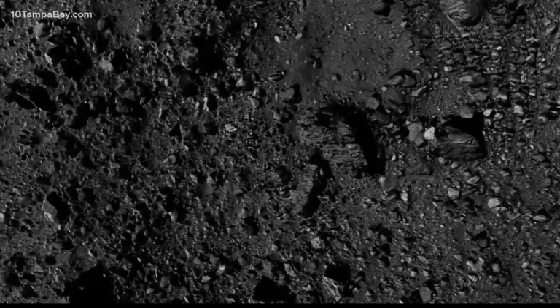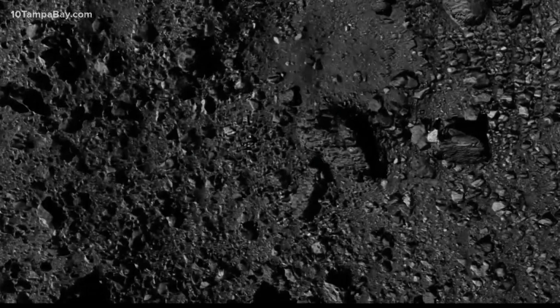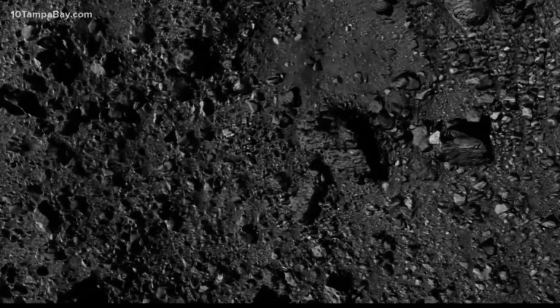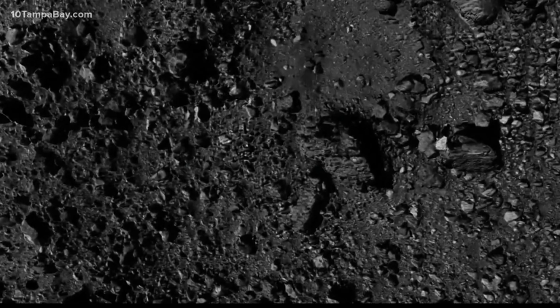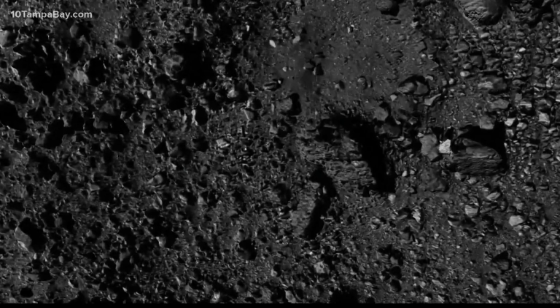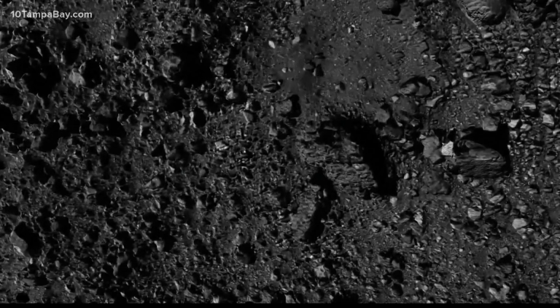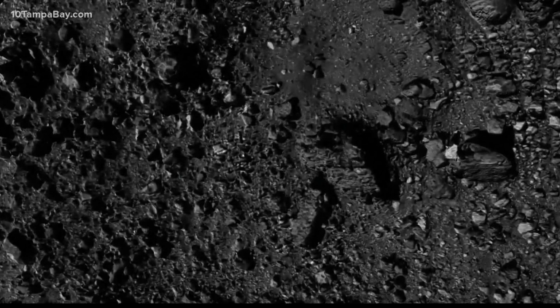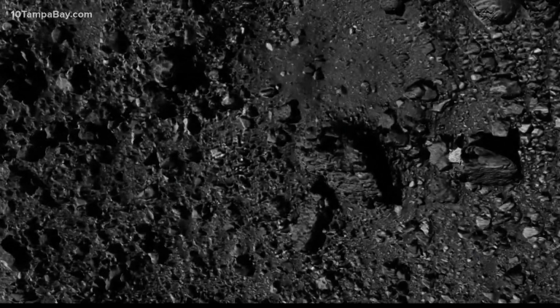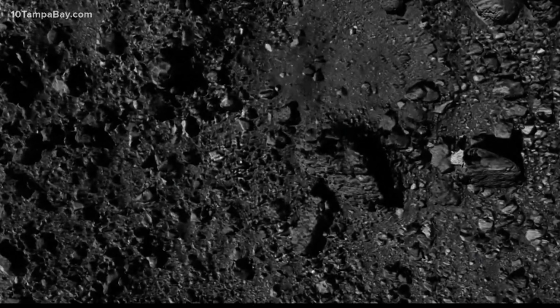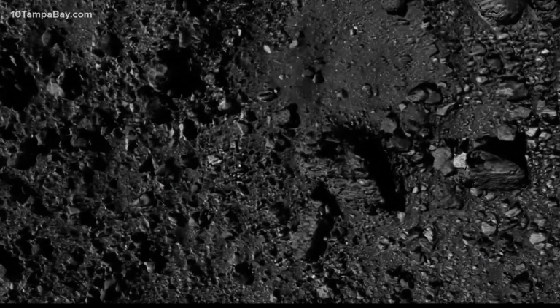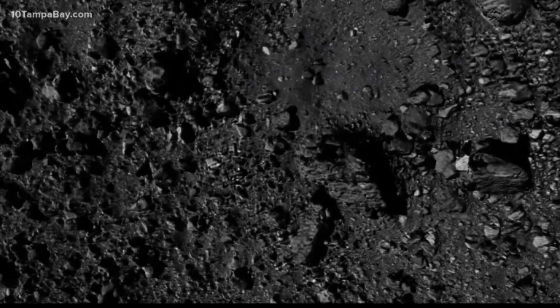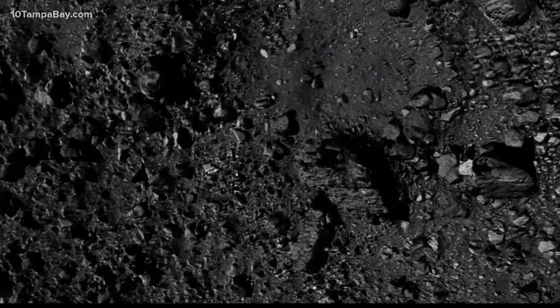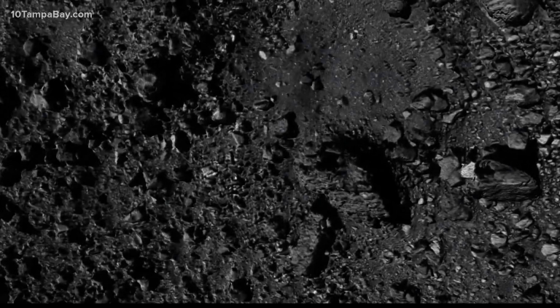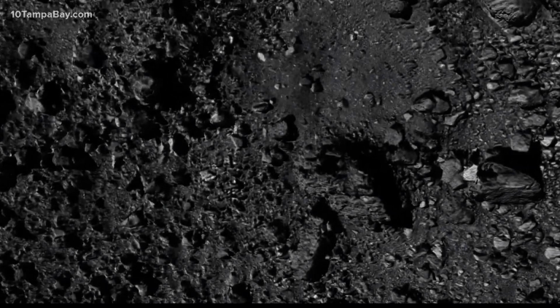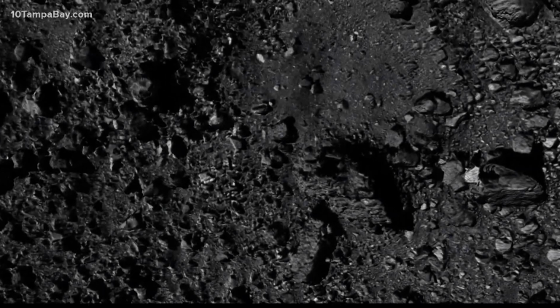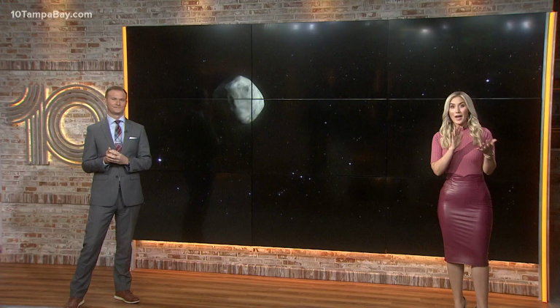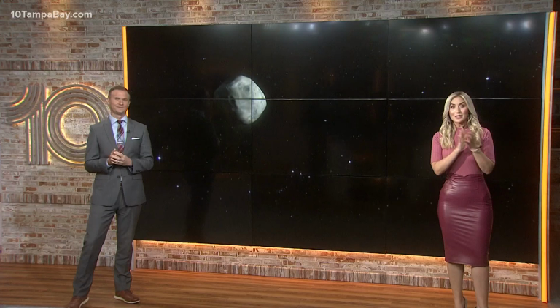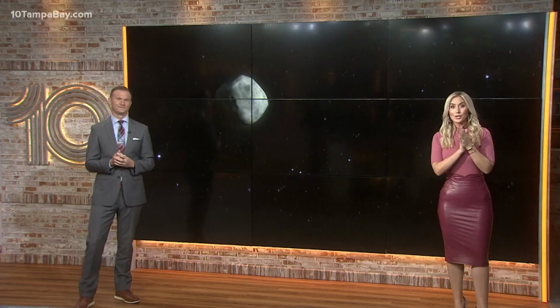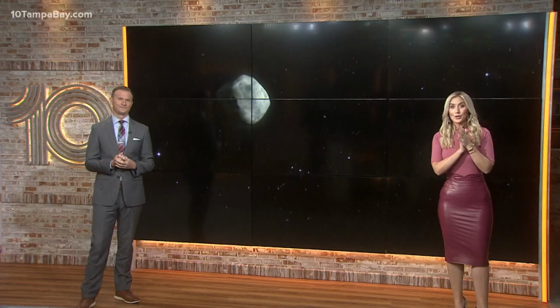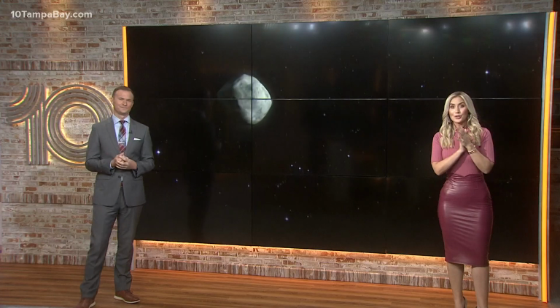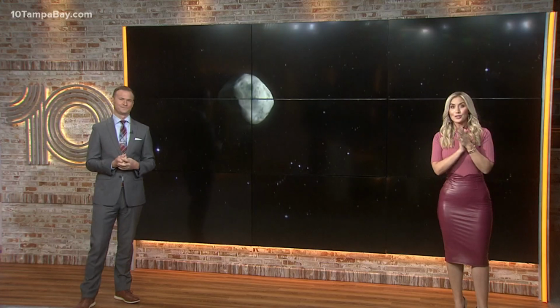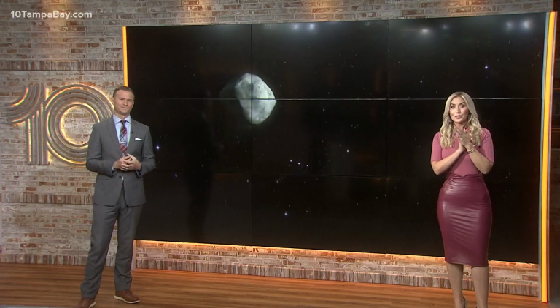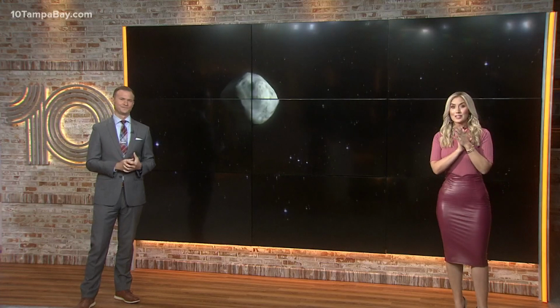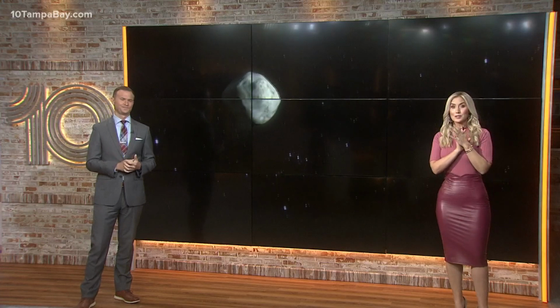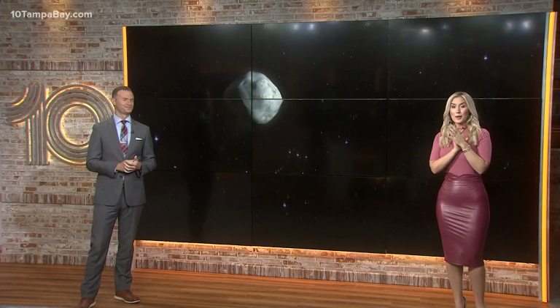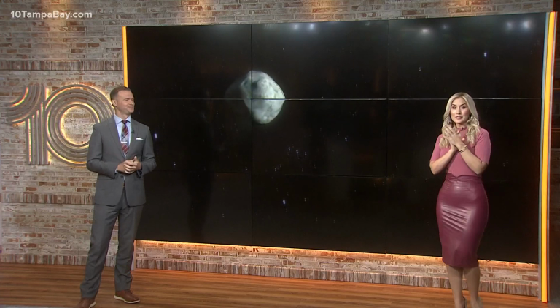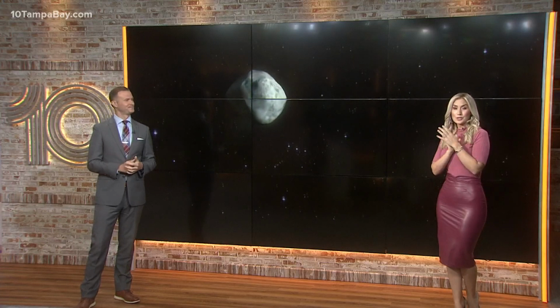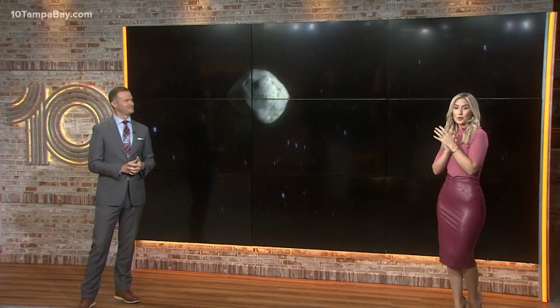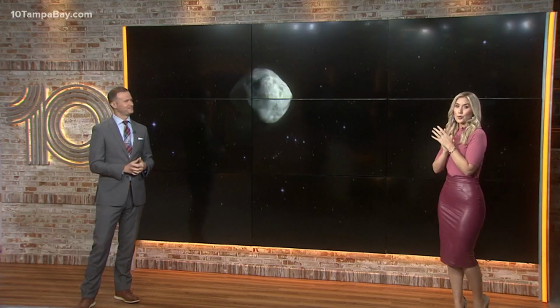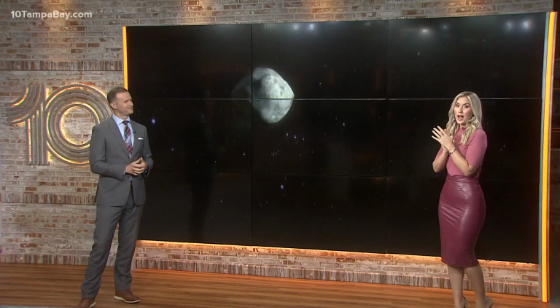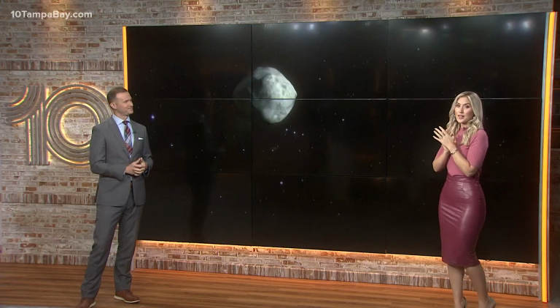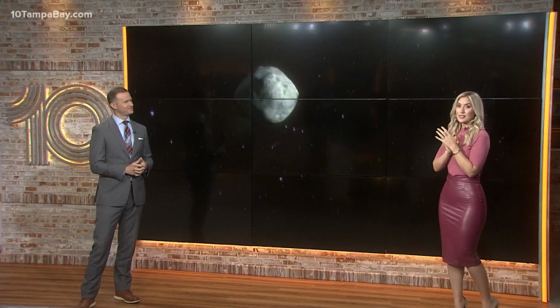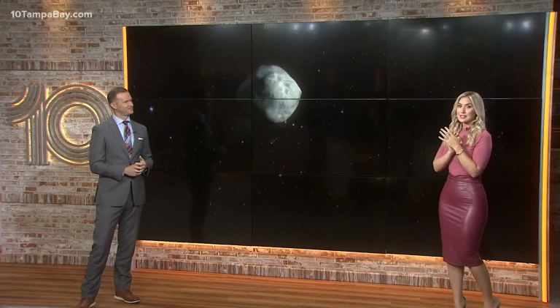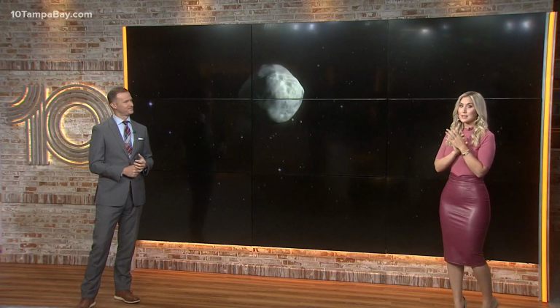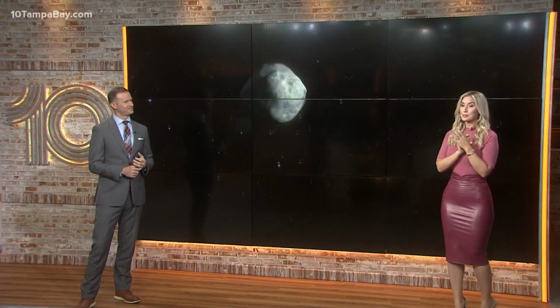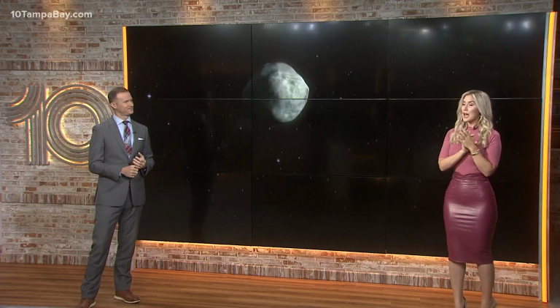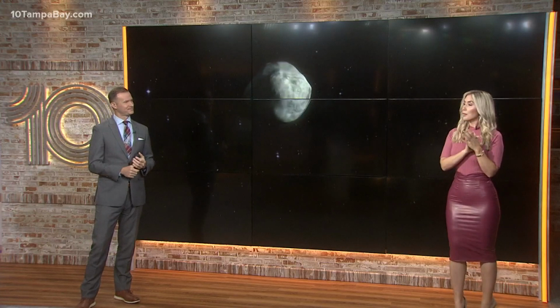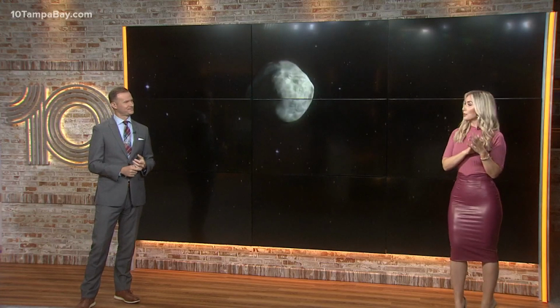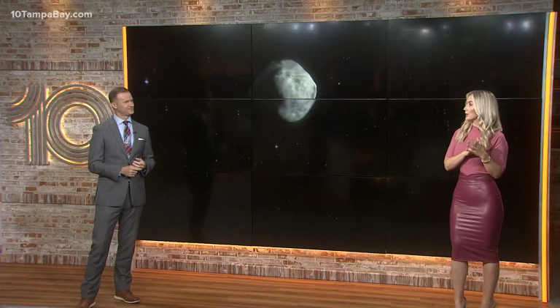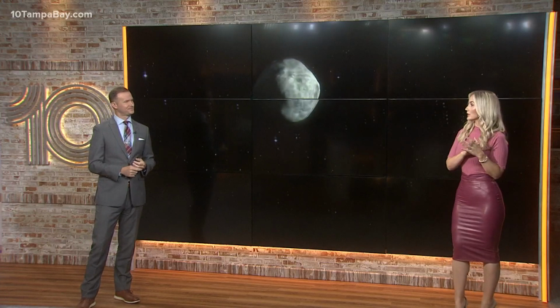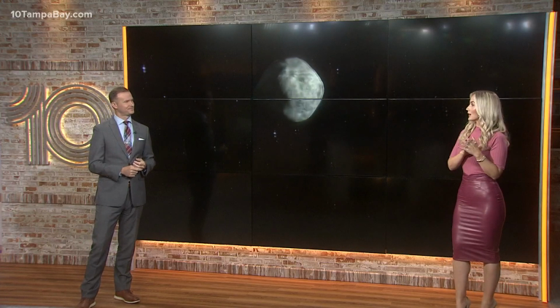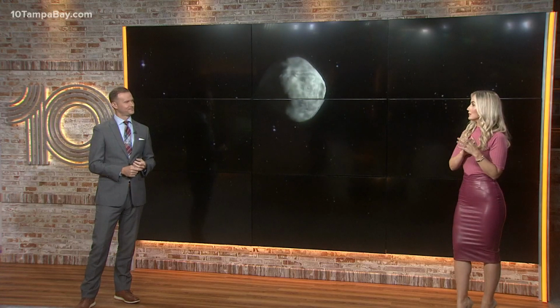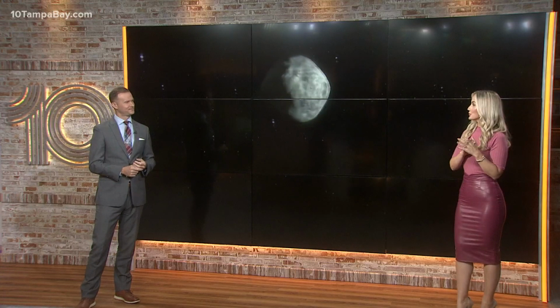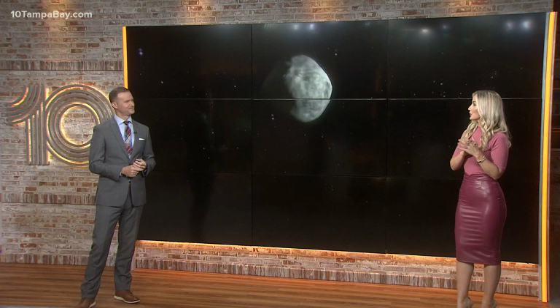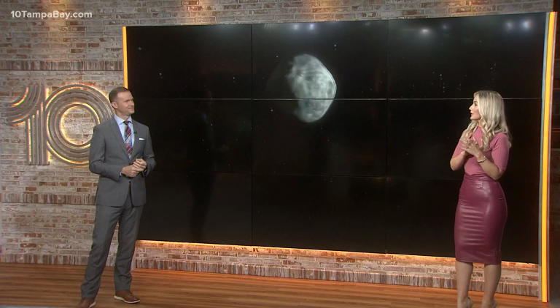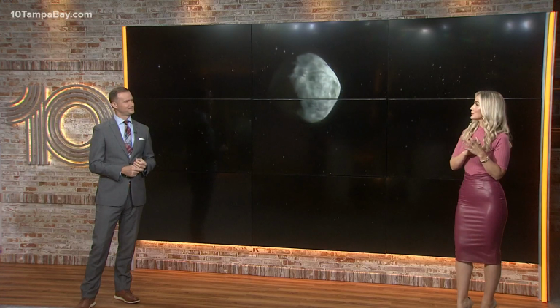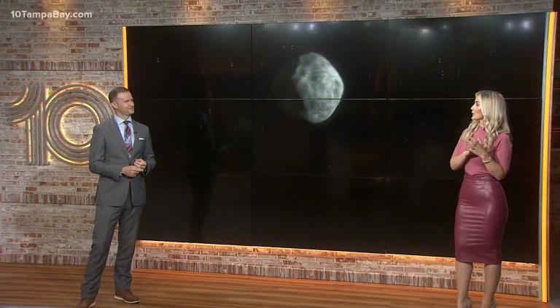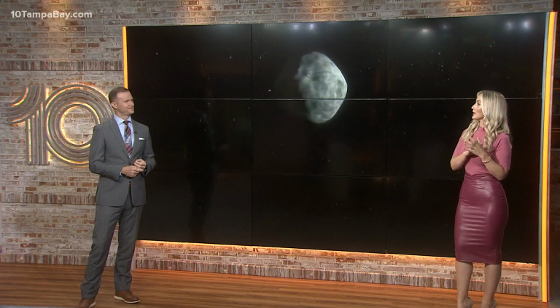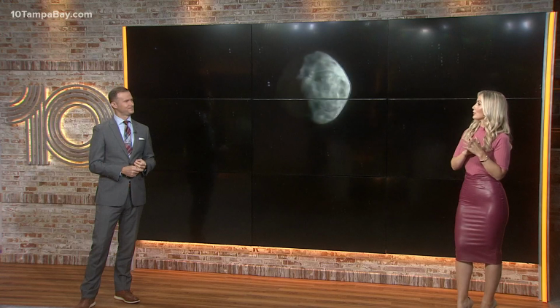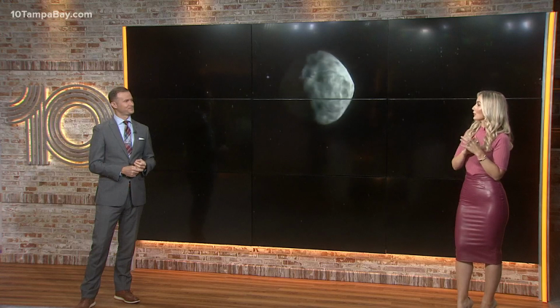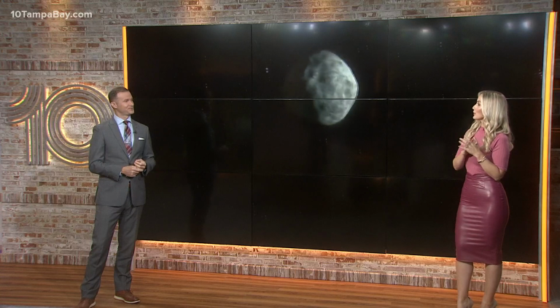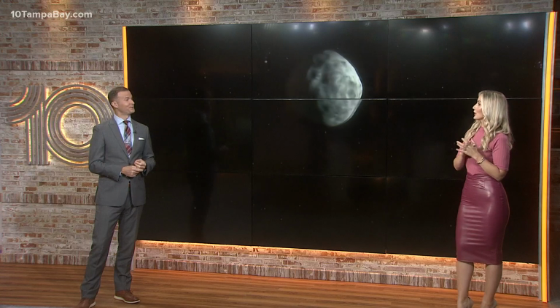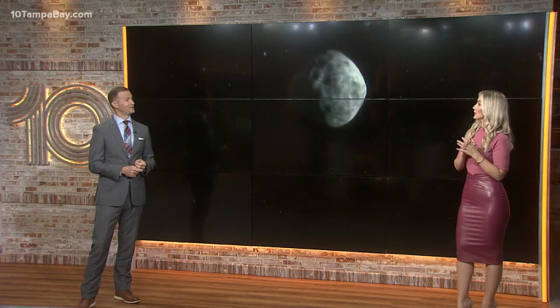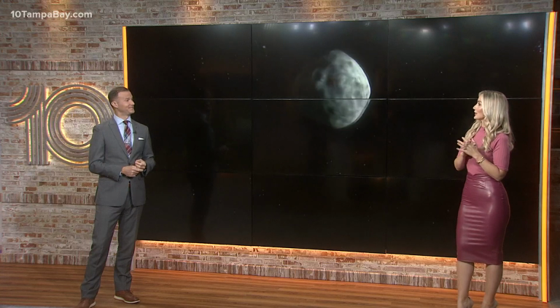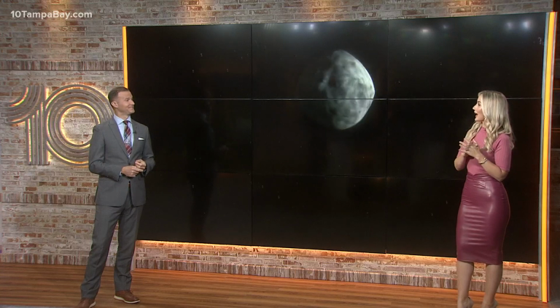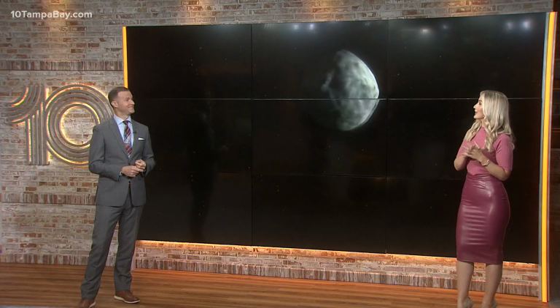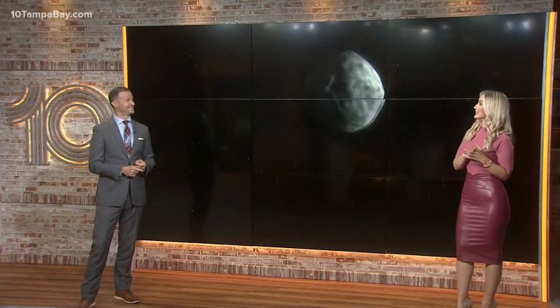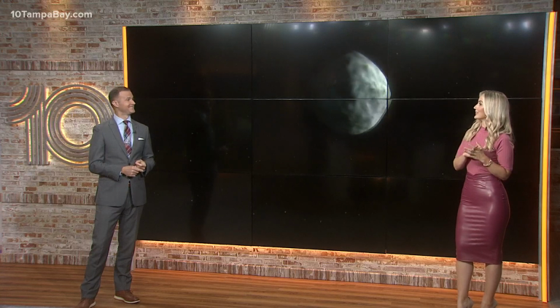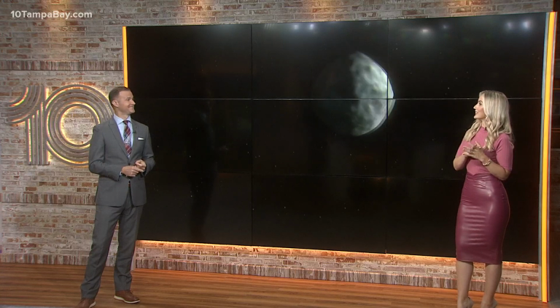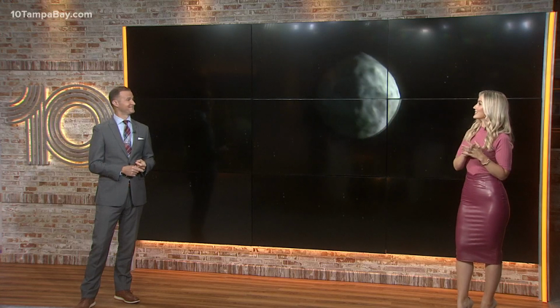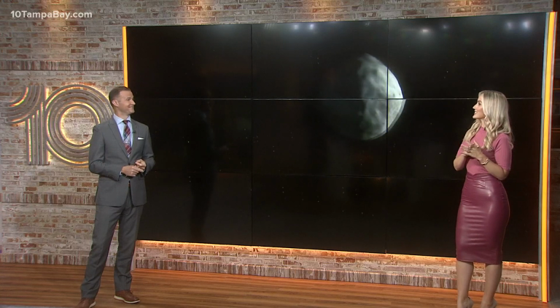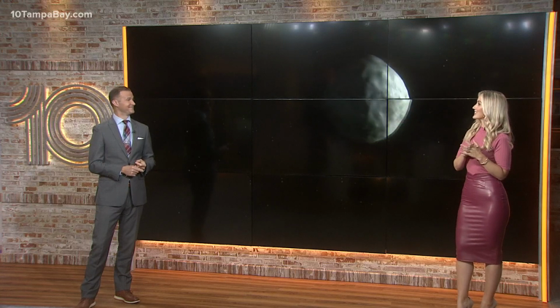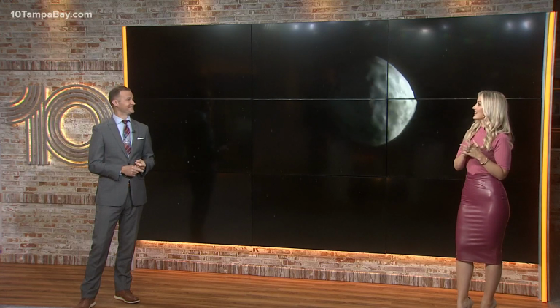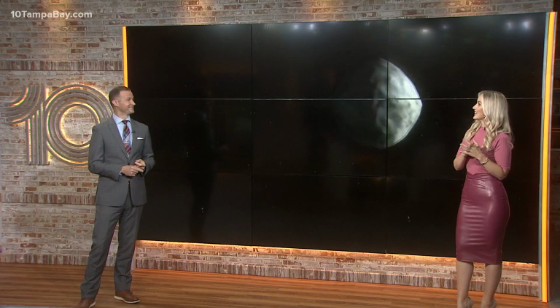And all those samples are on their way back to Earth, expected to arrive in September of 2023.